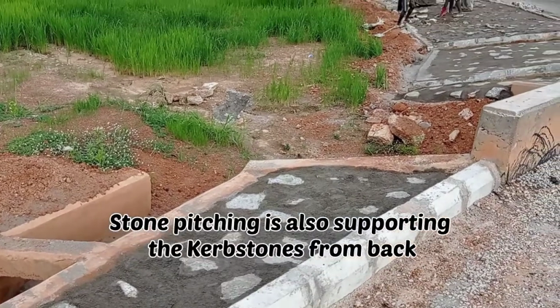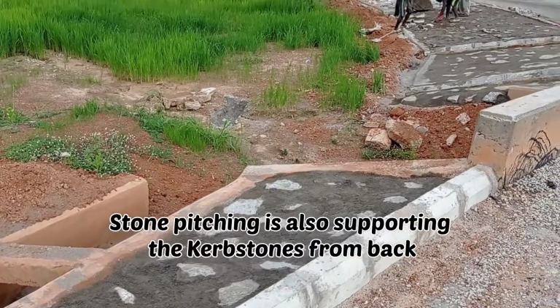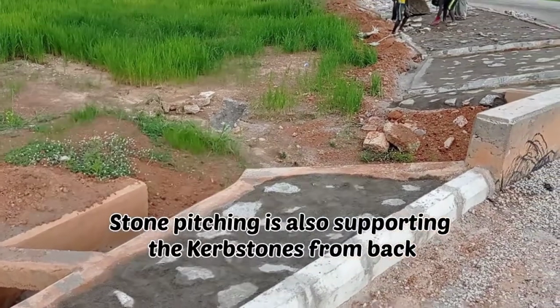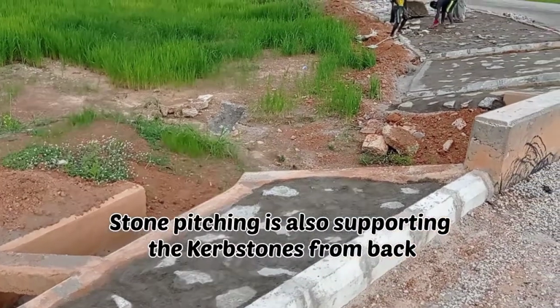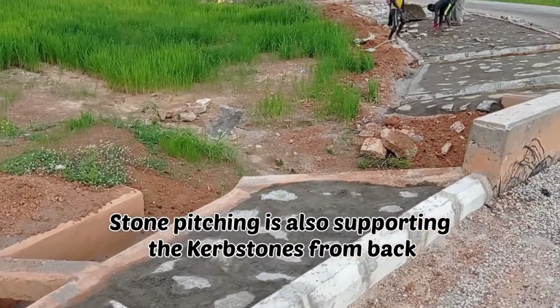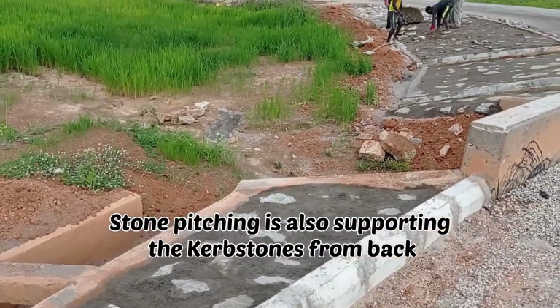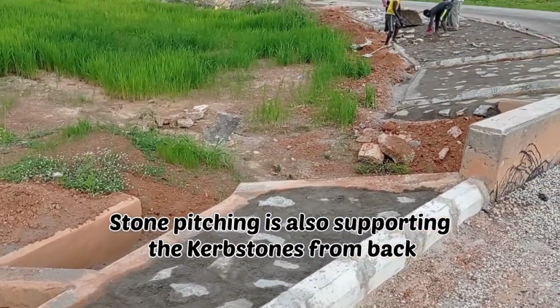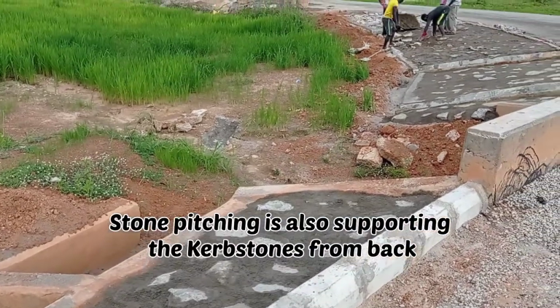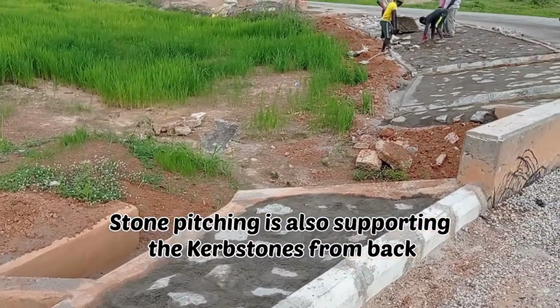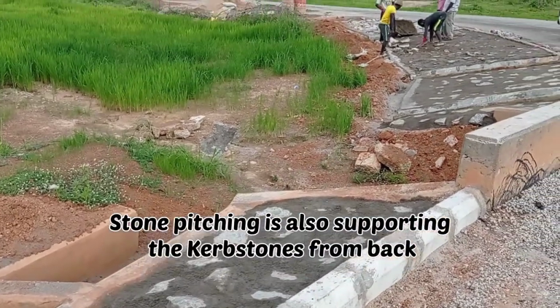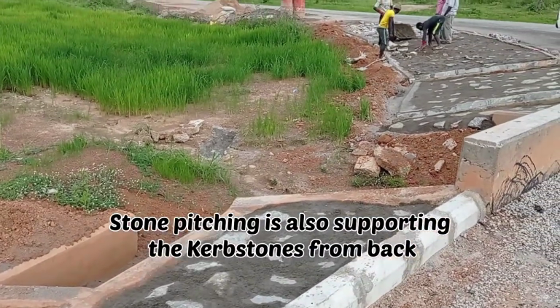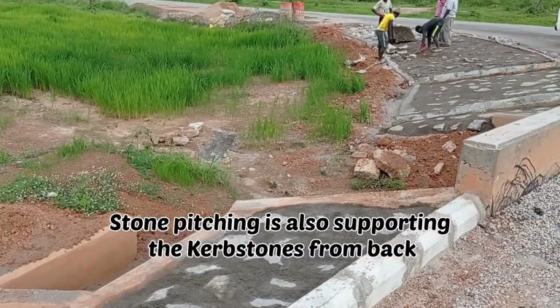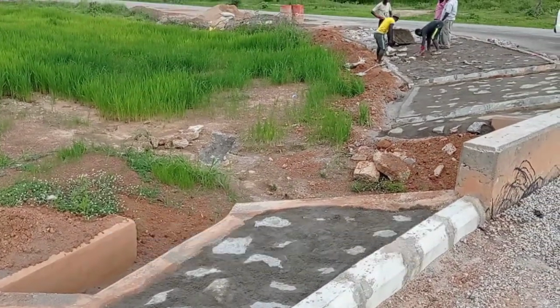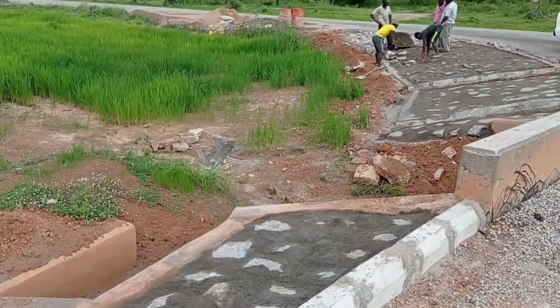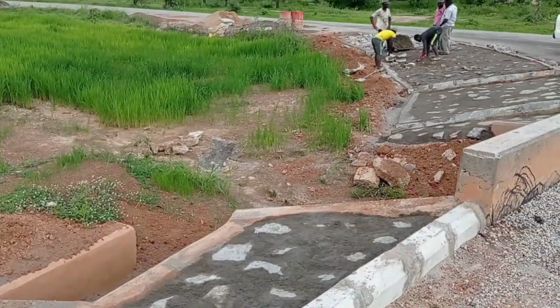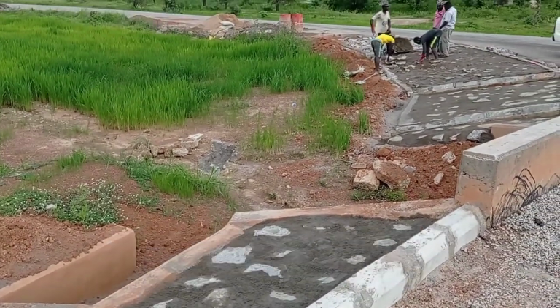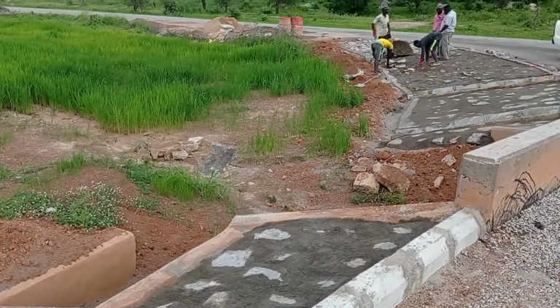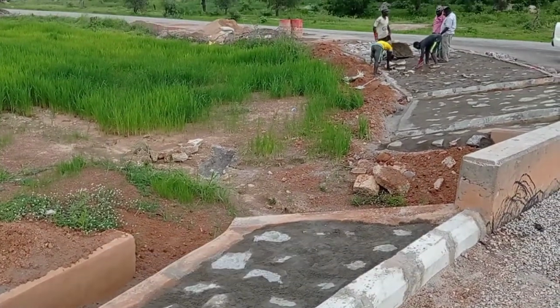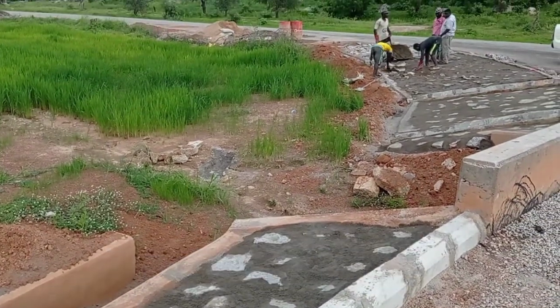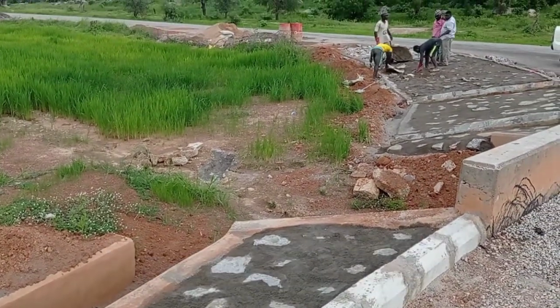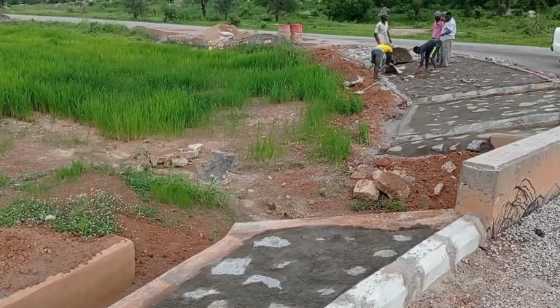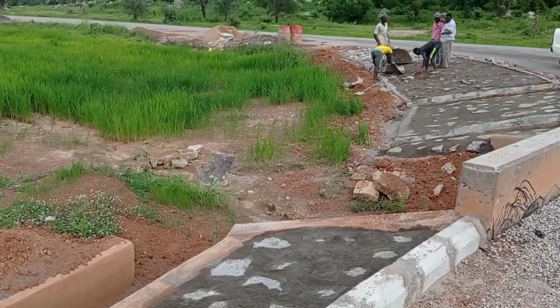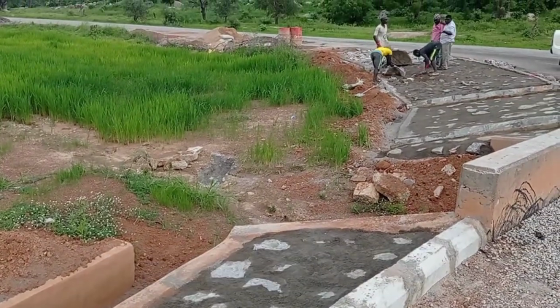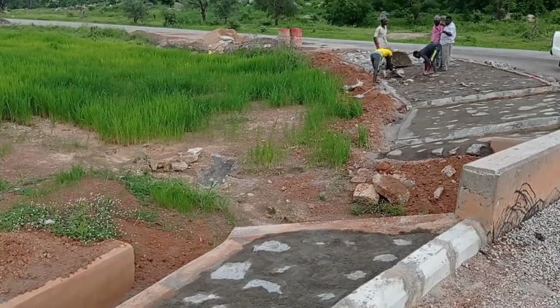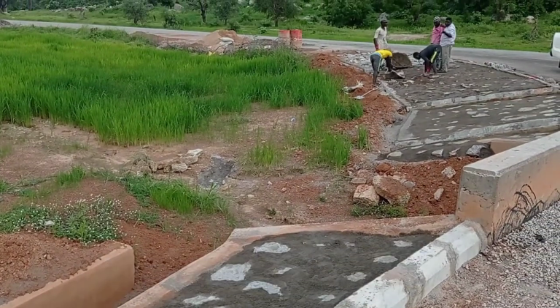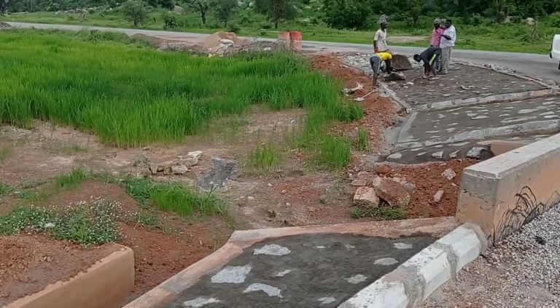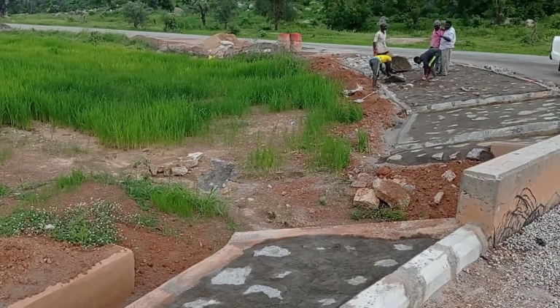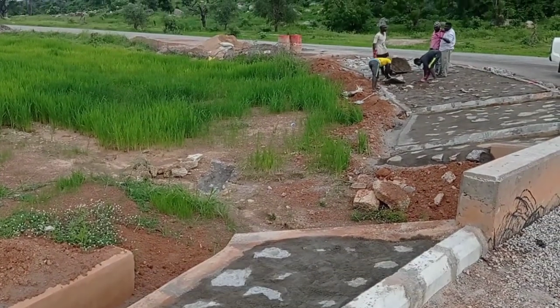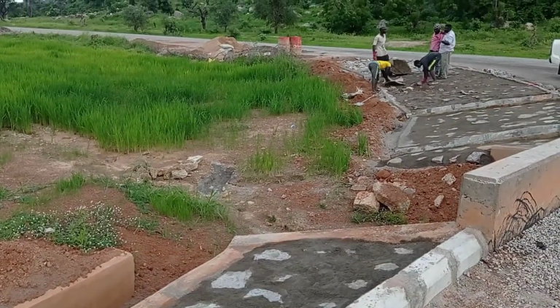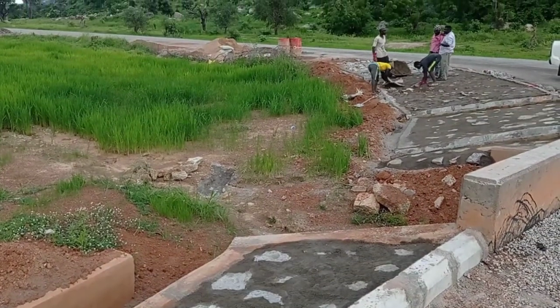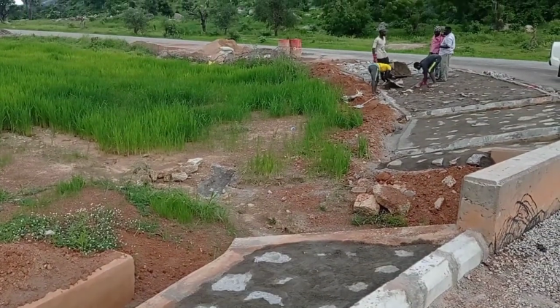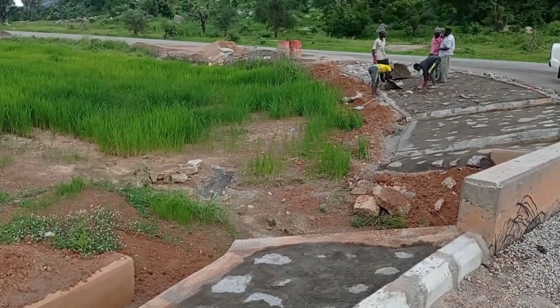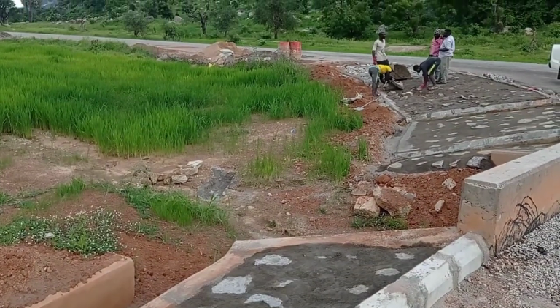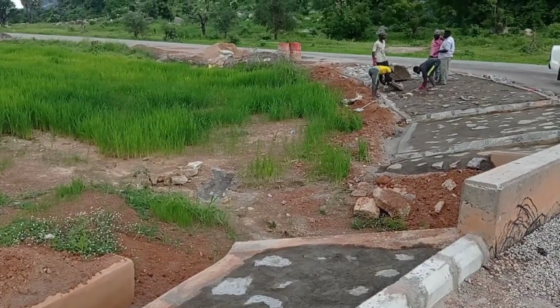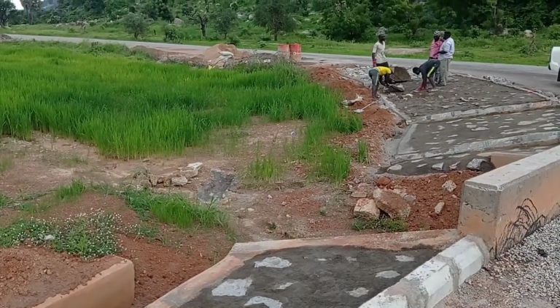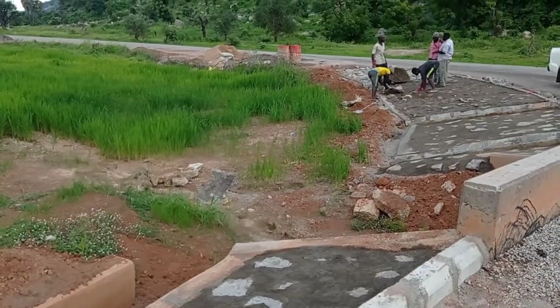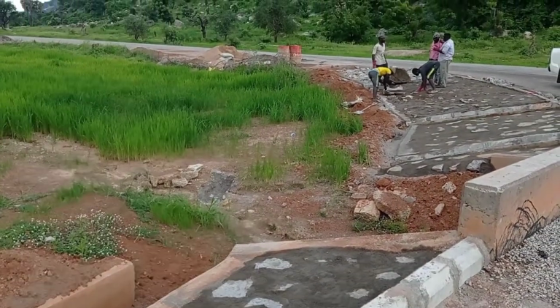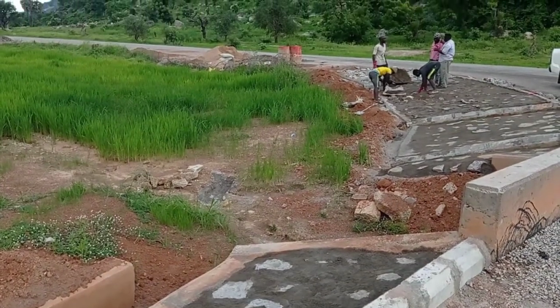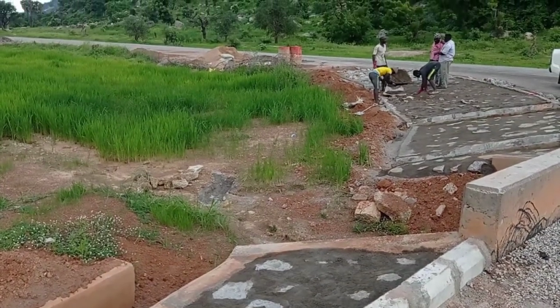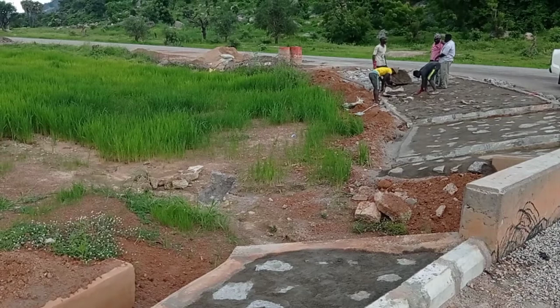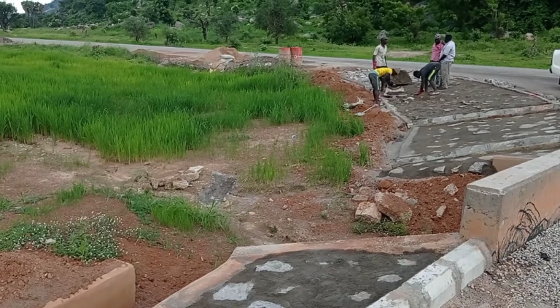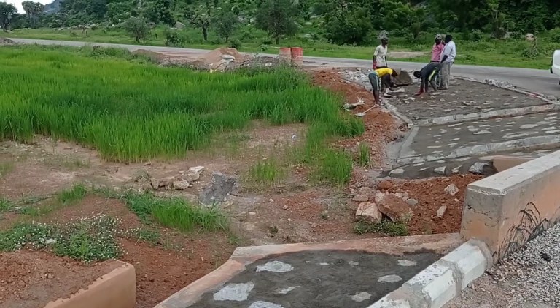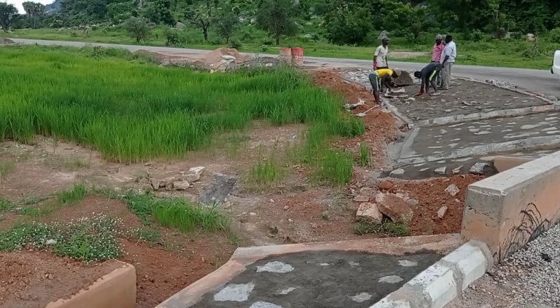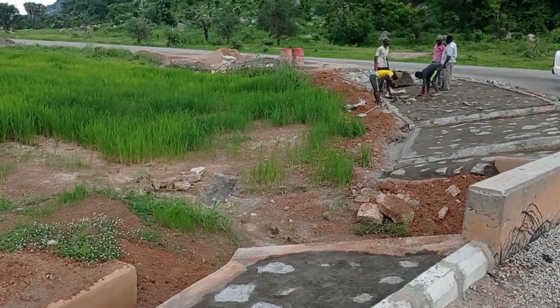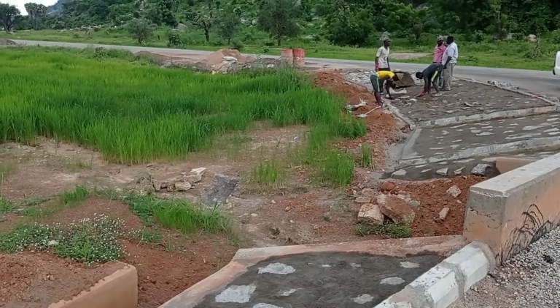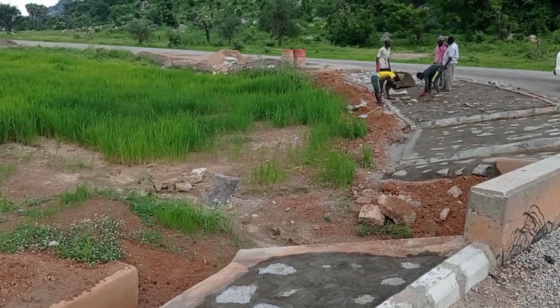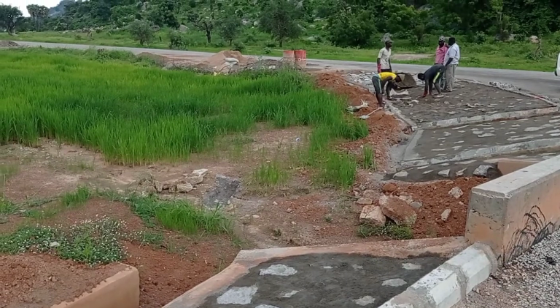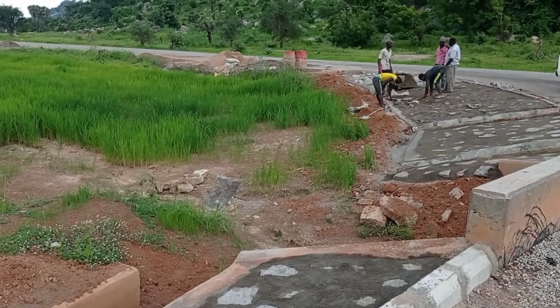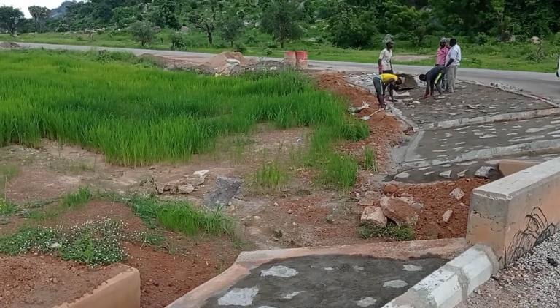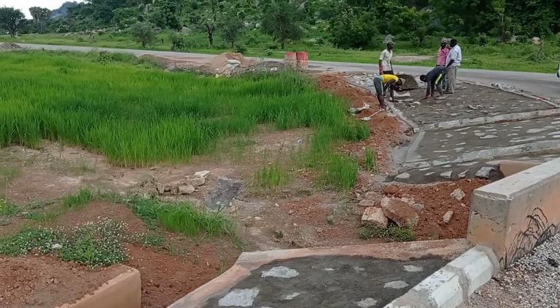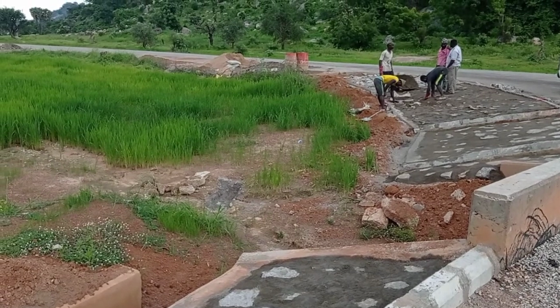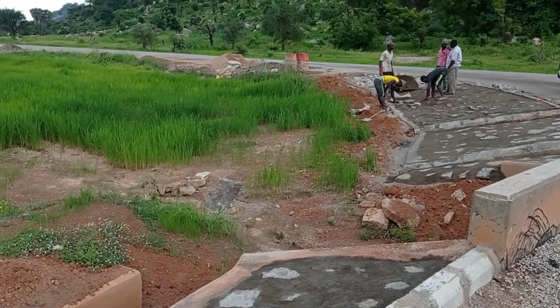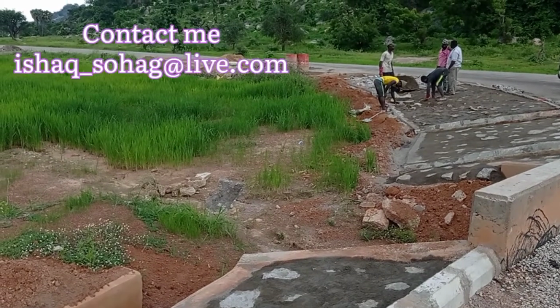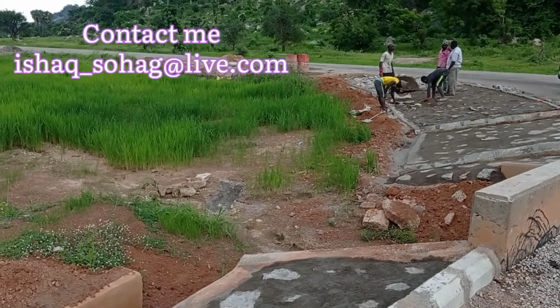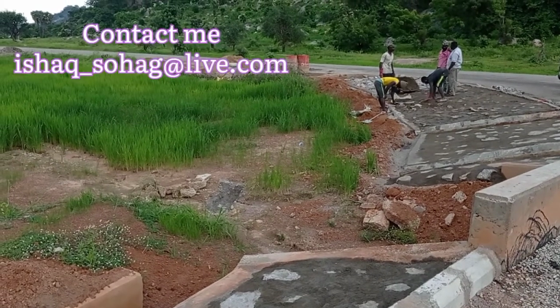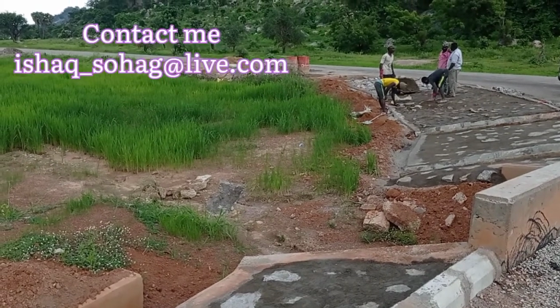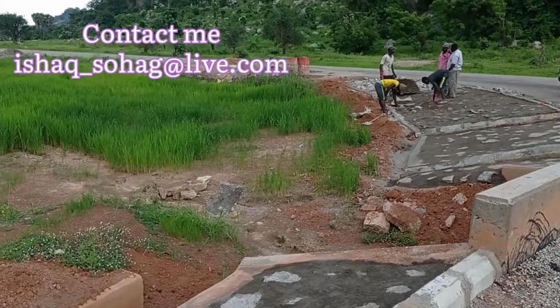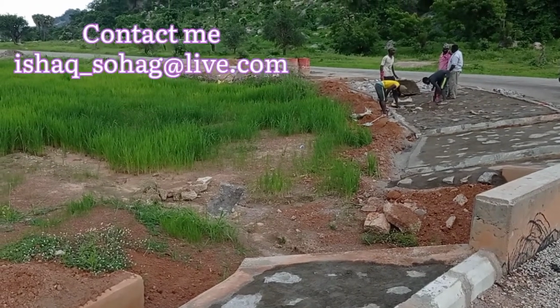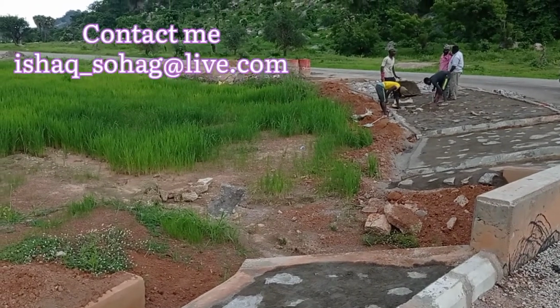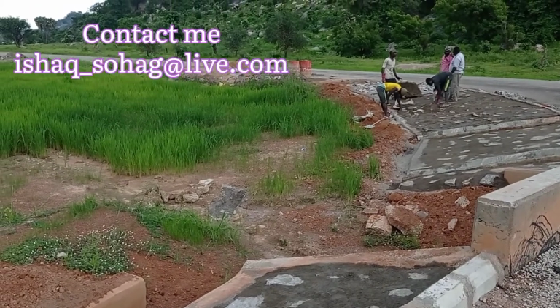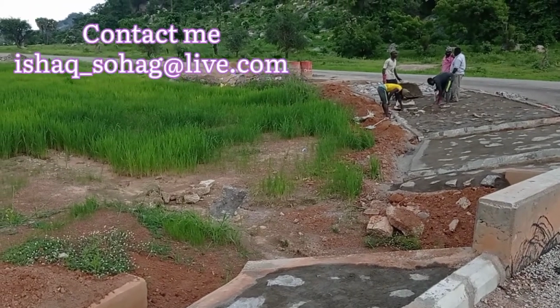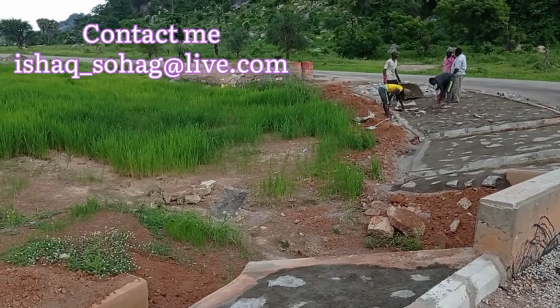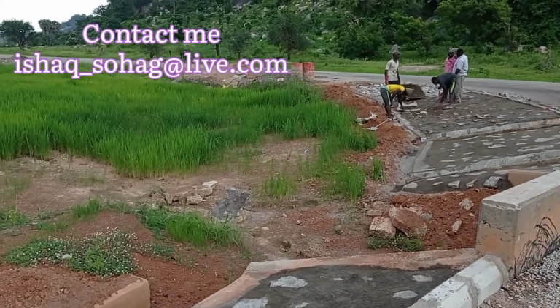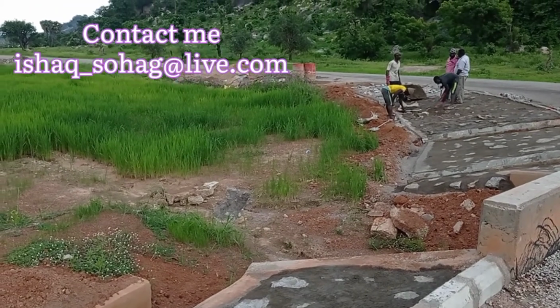Before laying these boulders around this place, you can see that the stone pitching was done and it was supporting these curb stones from the back side.